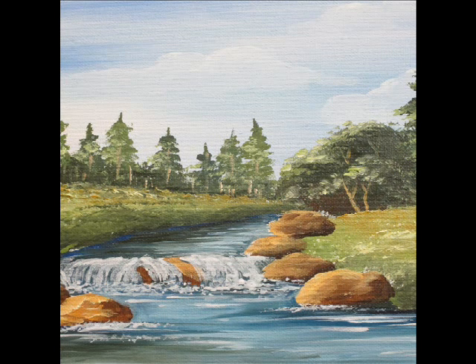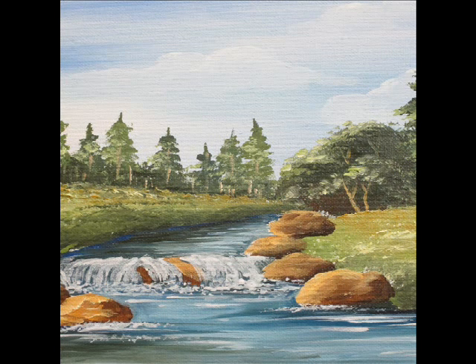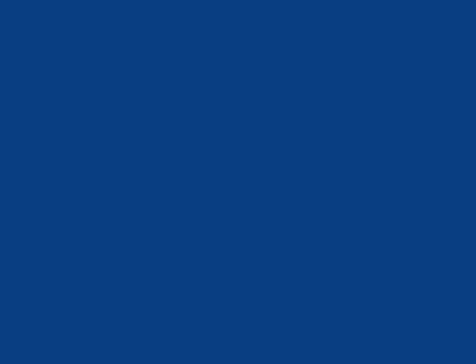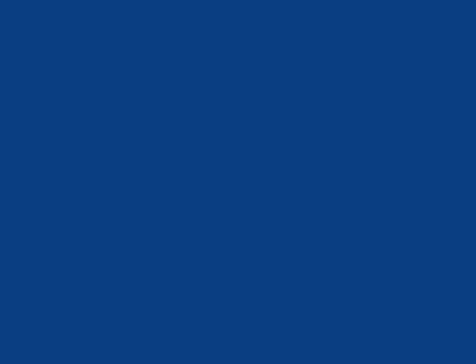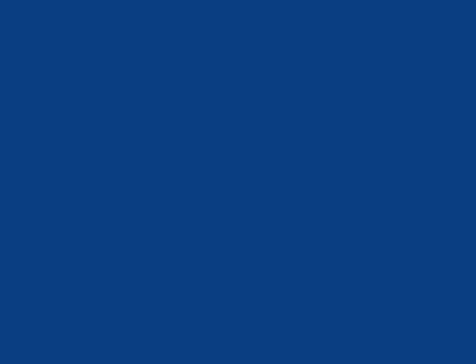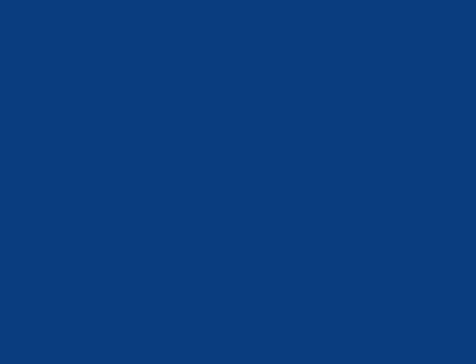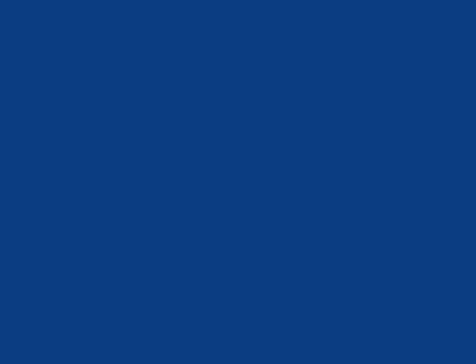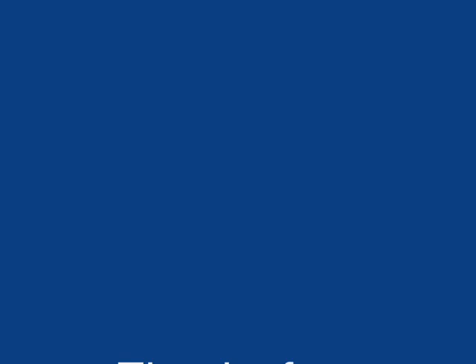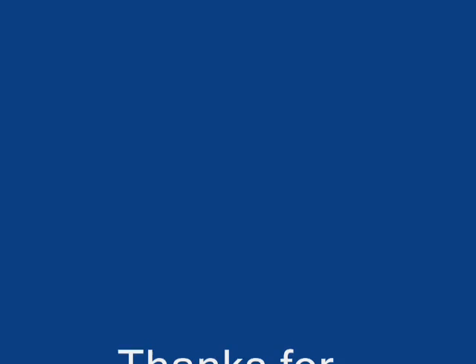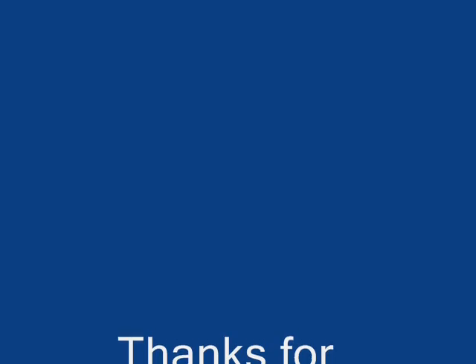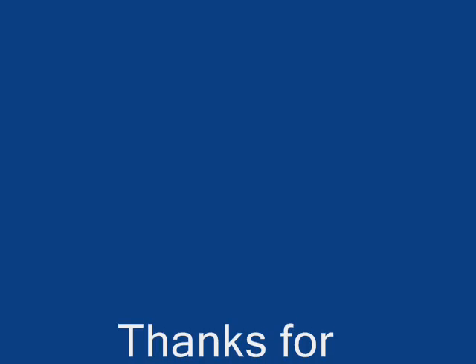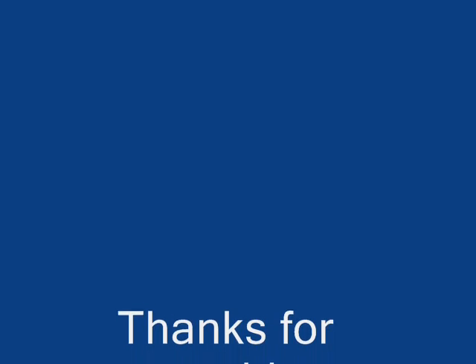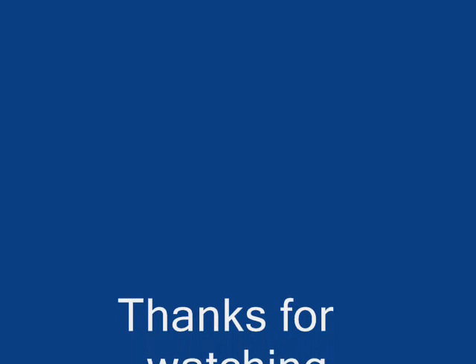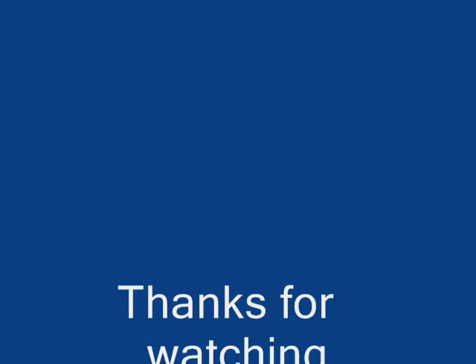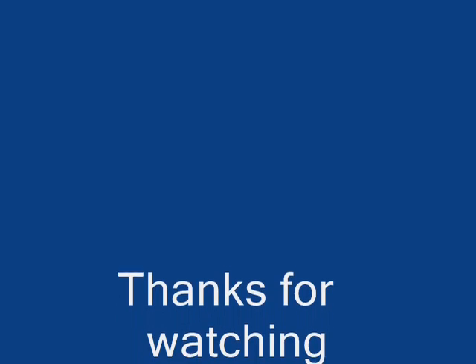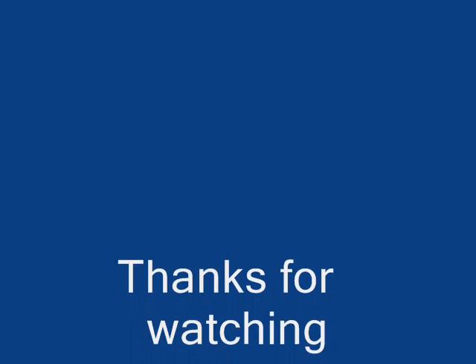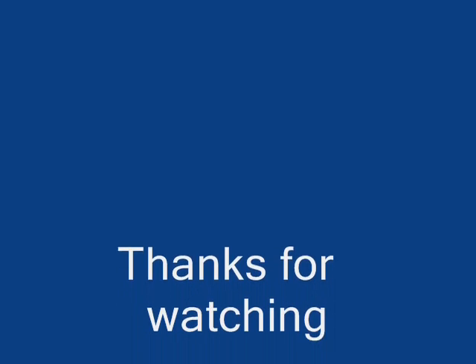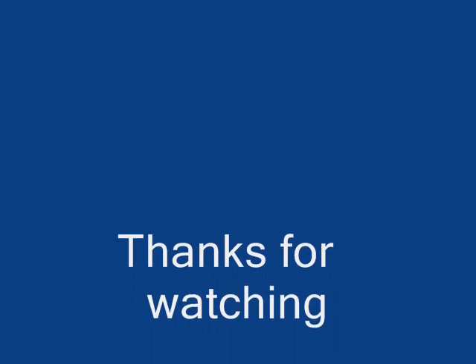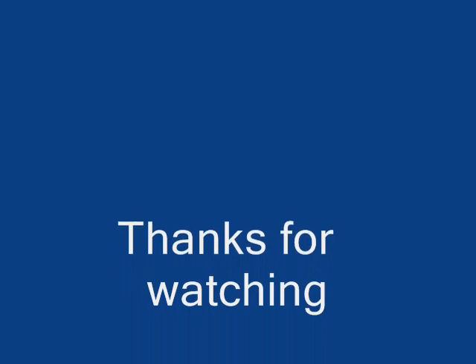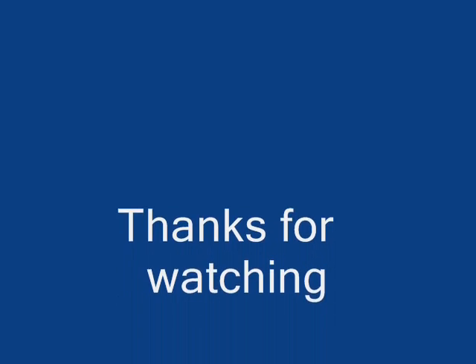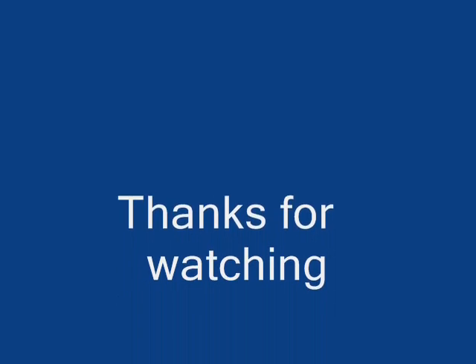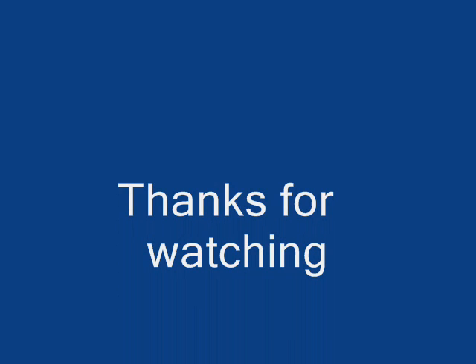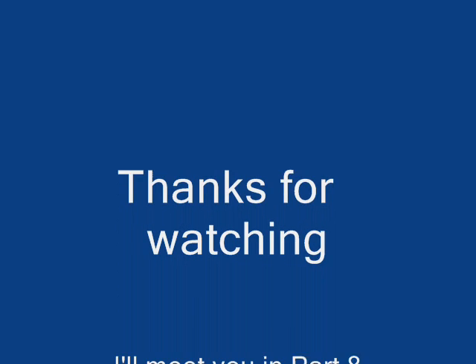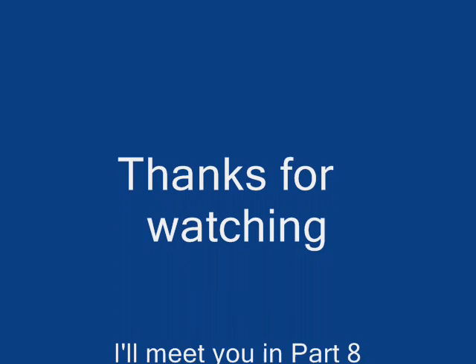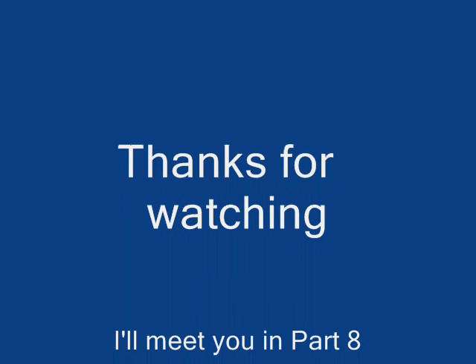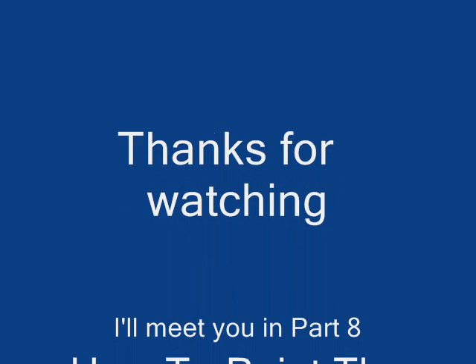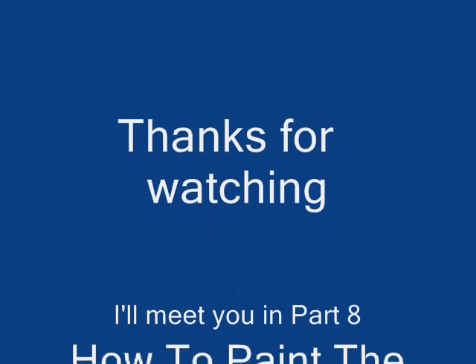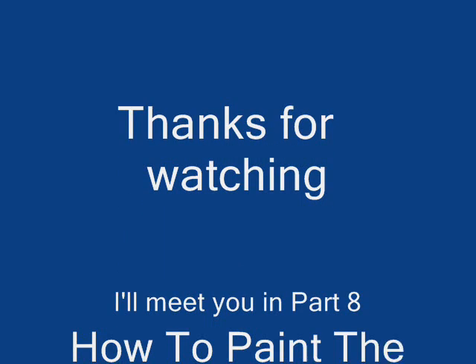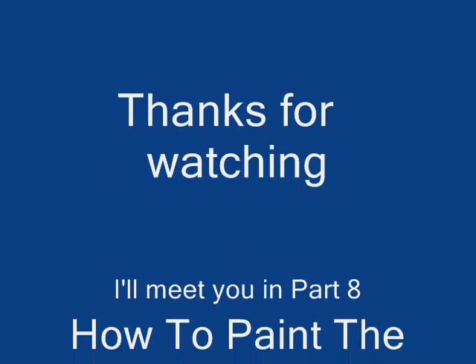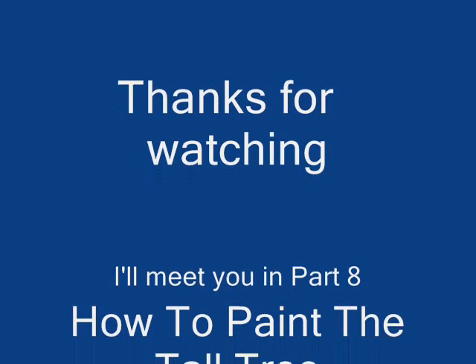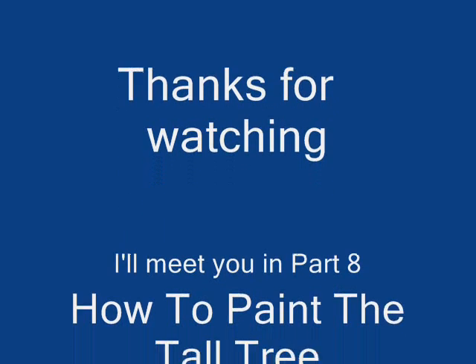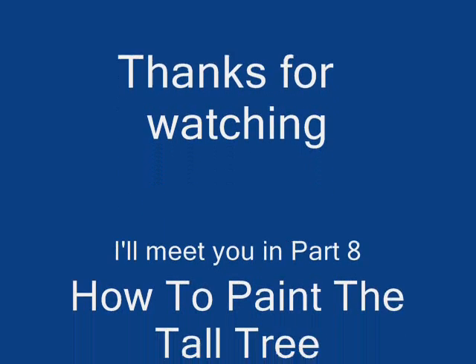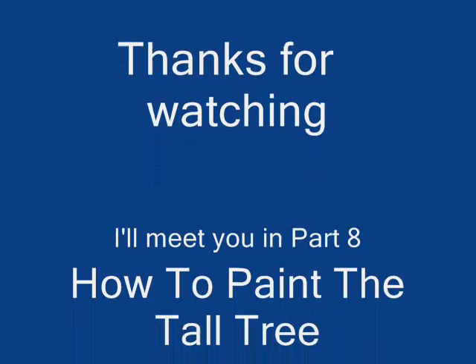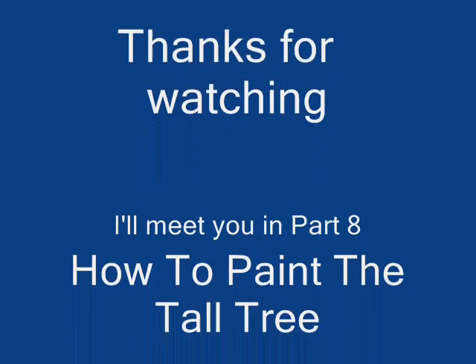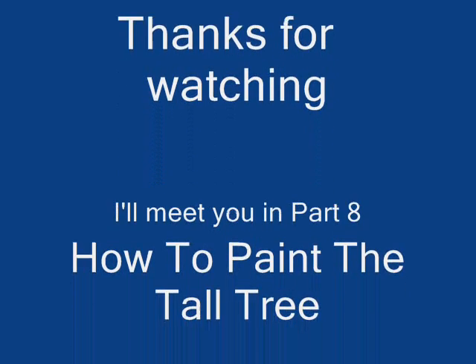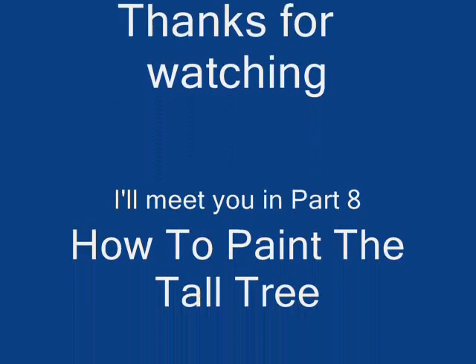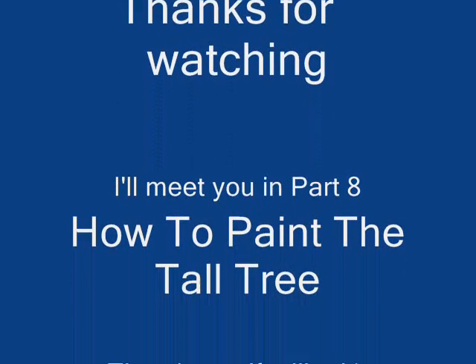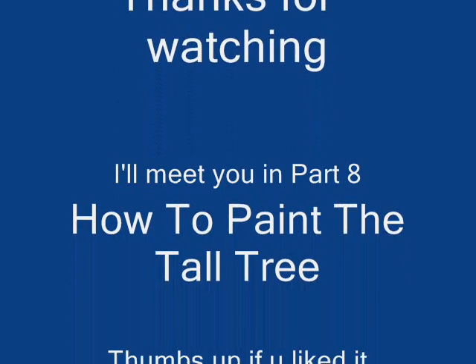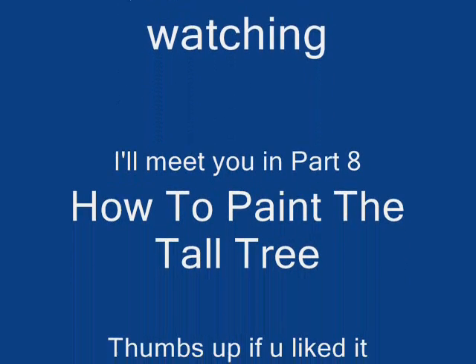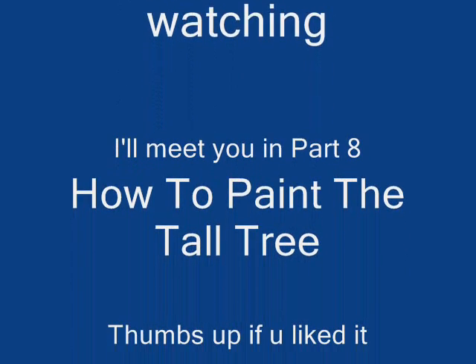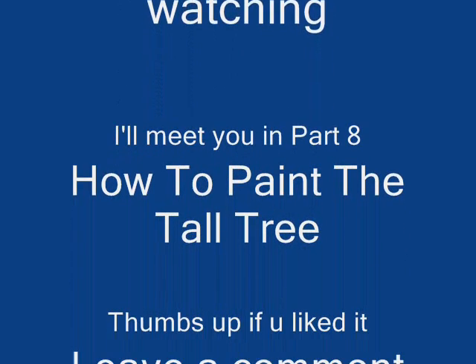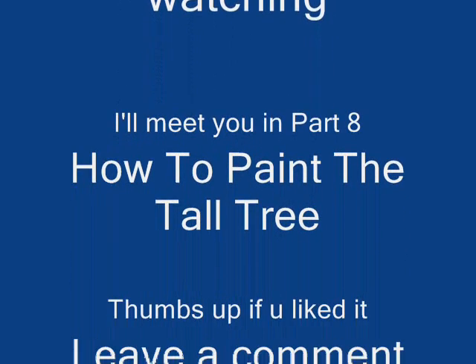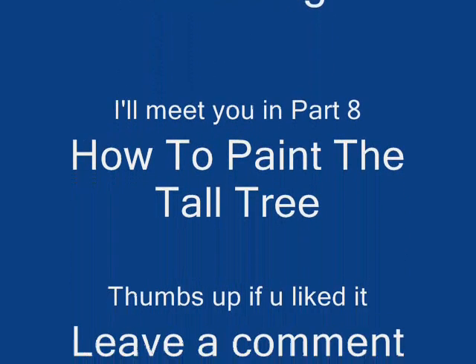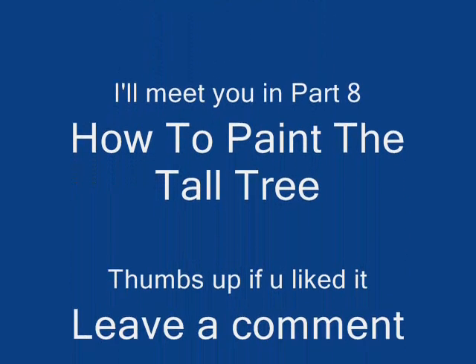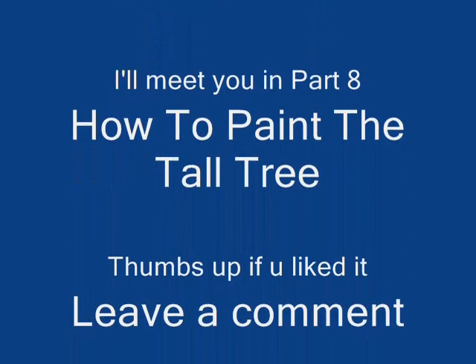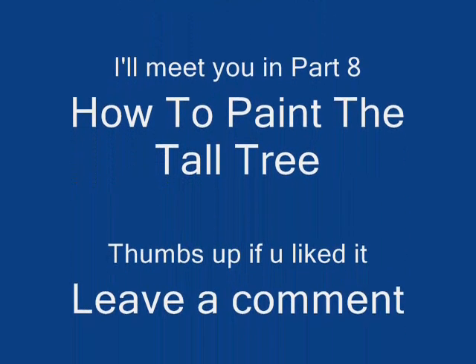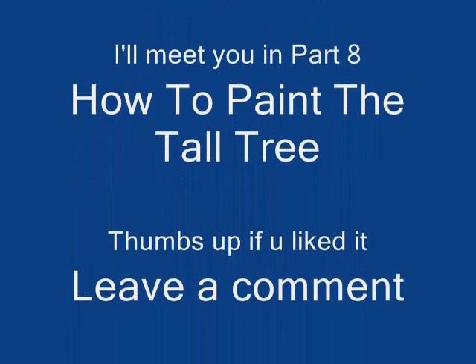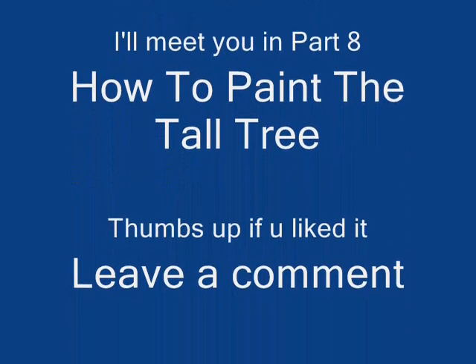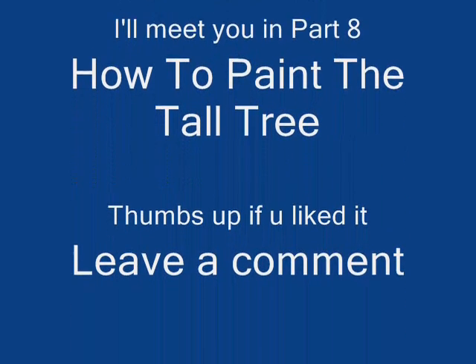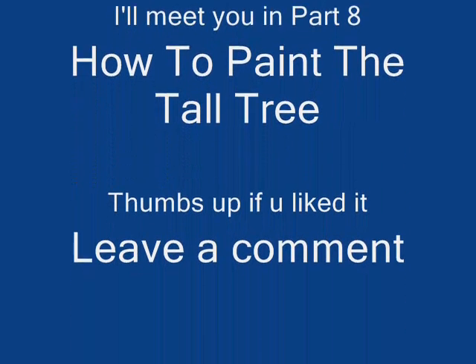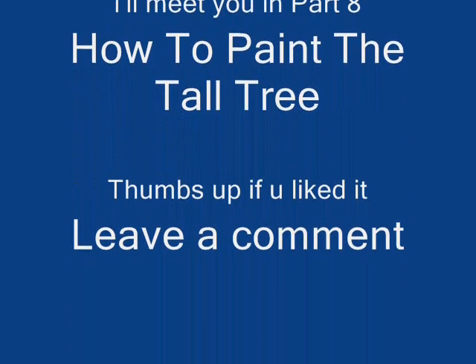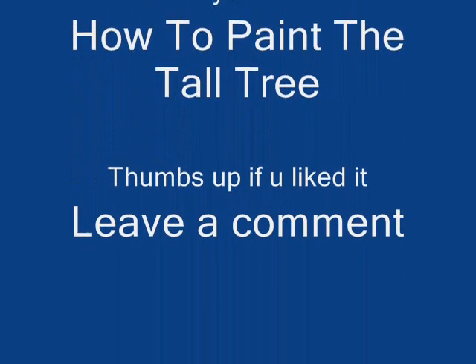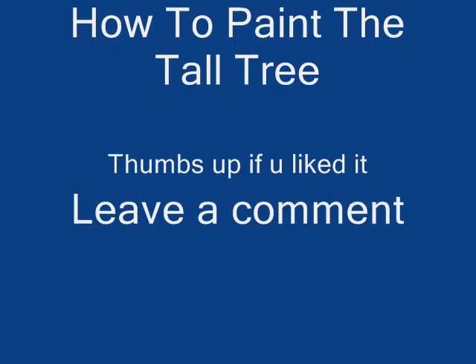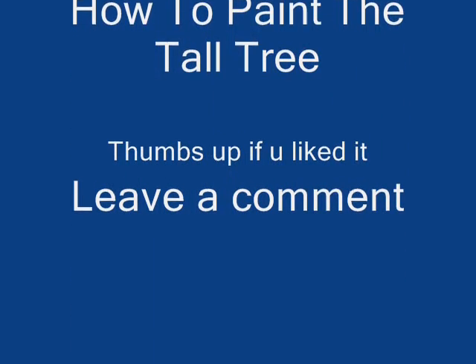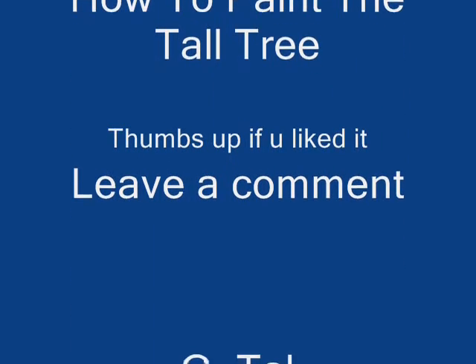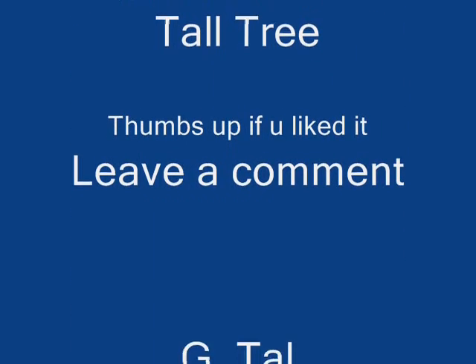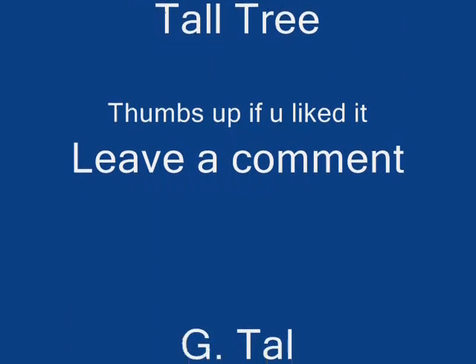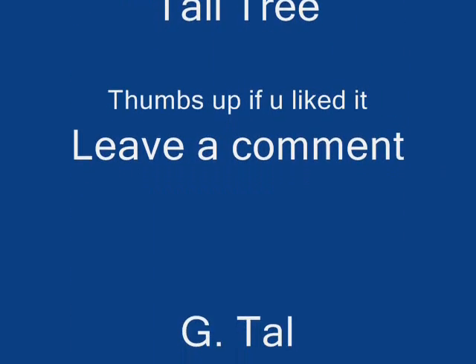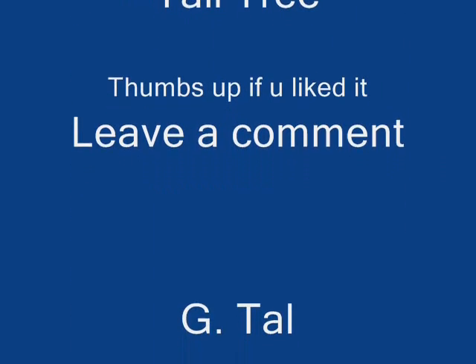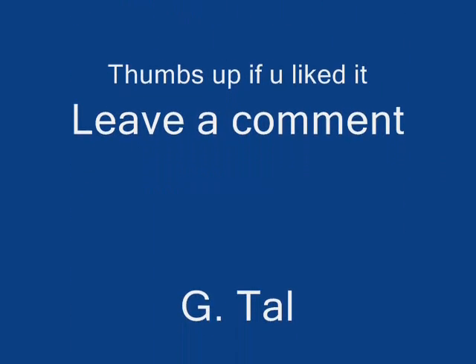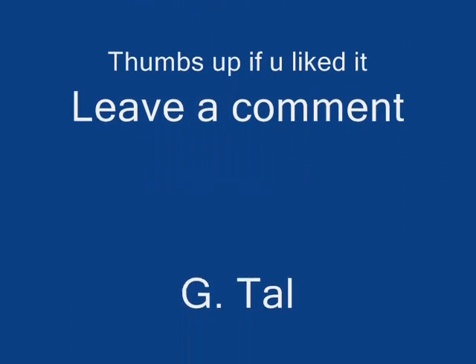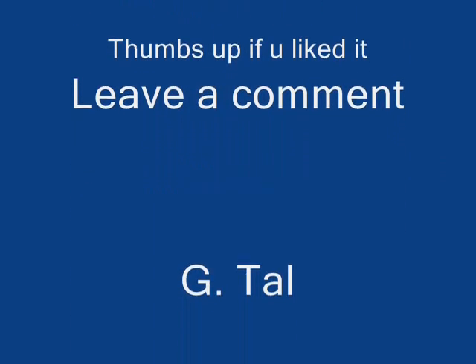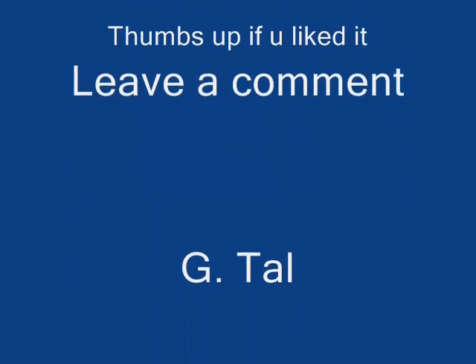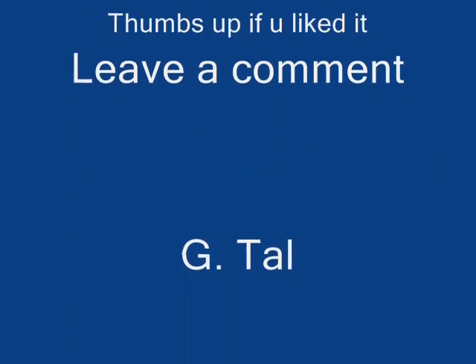Thanks for watching. Thumbs up if you liked it. Leave a comment and tell us how it came out for you. Bye bye, have a great day.